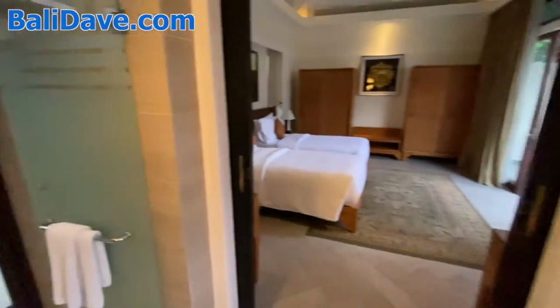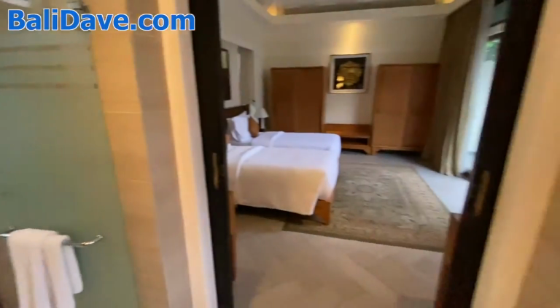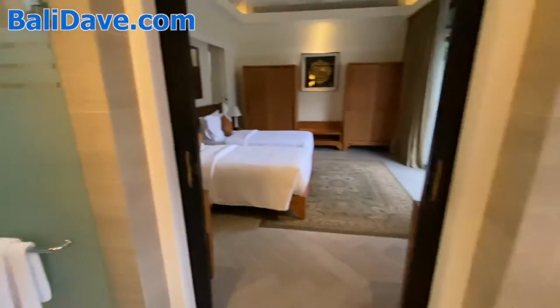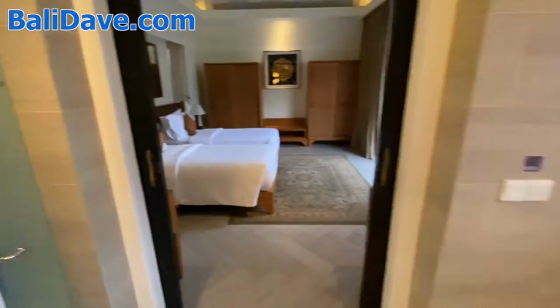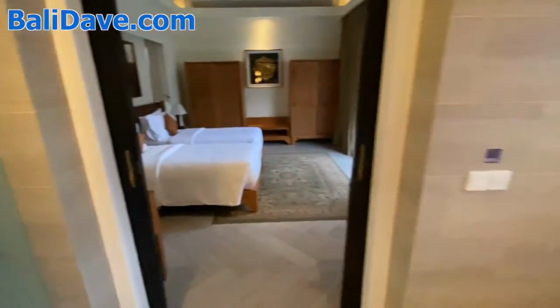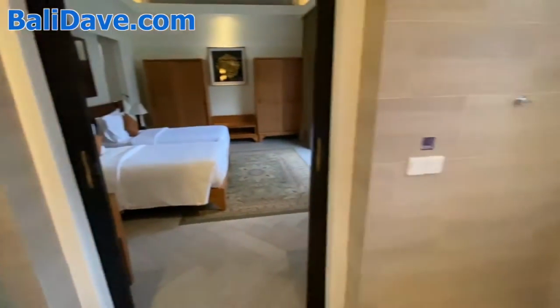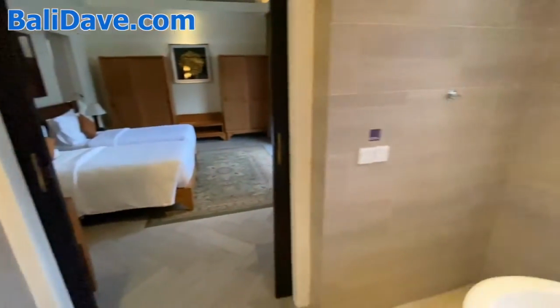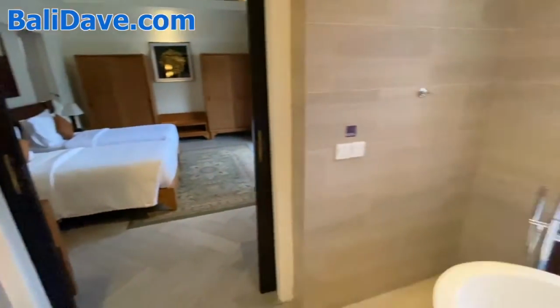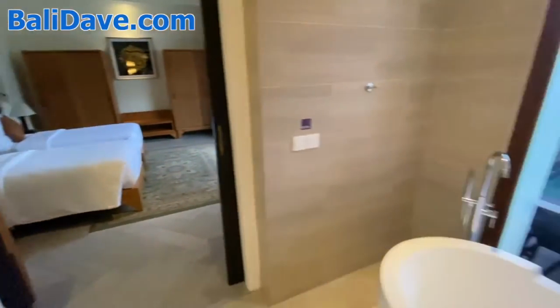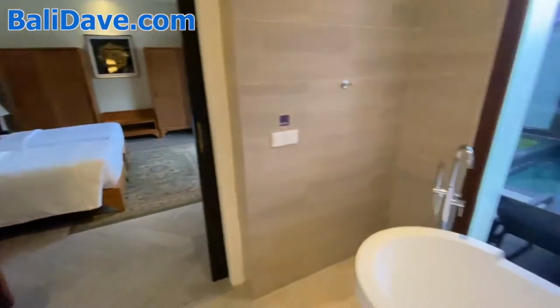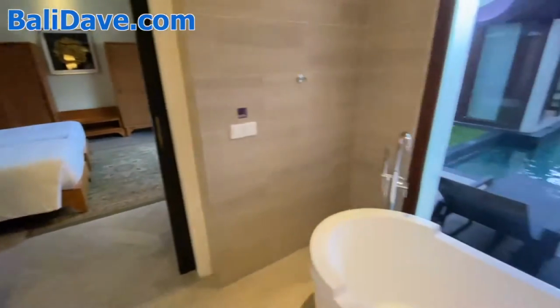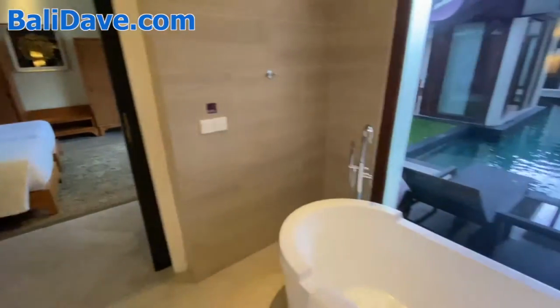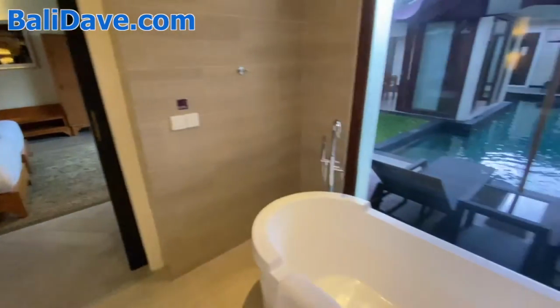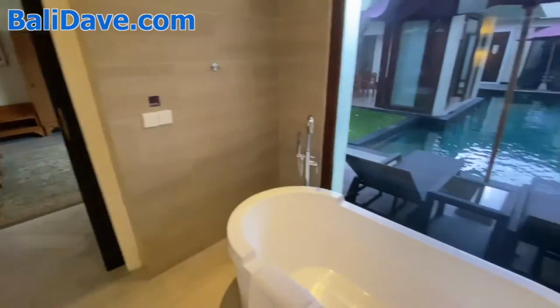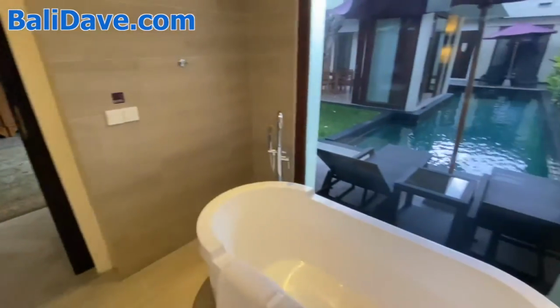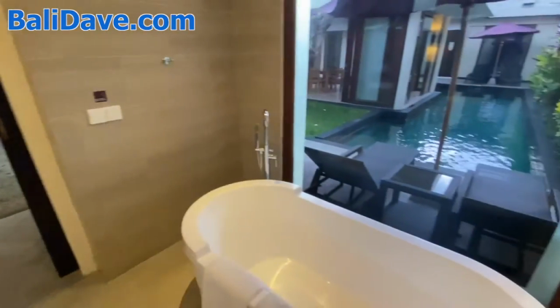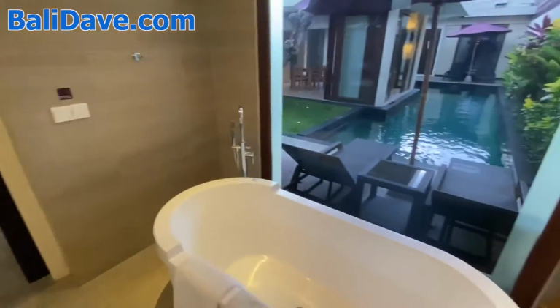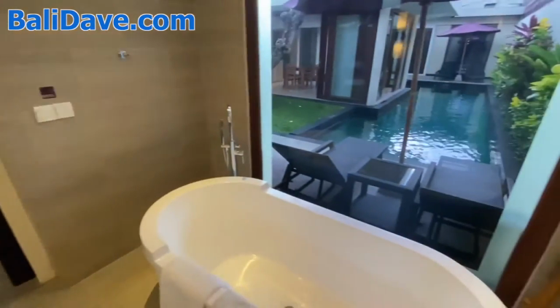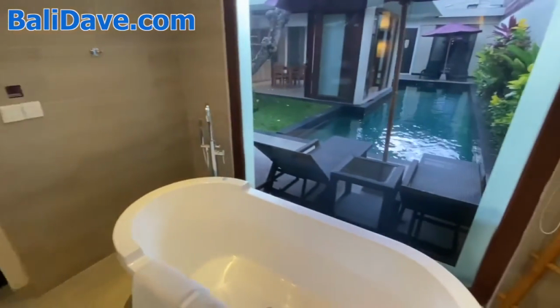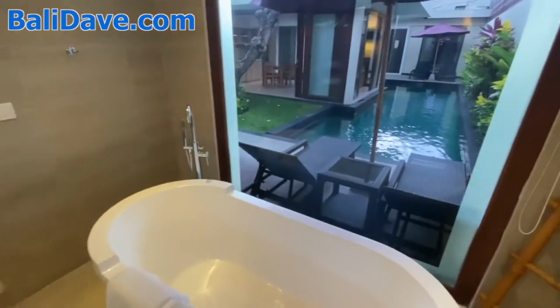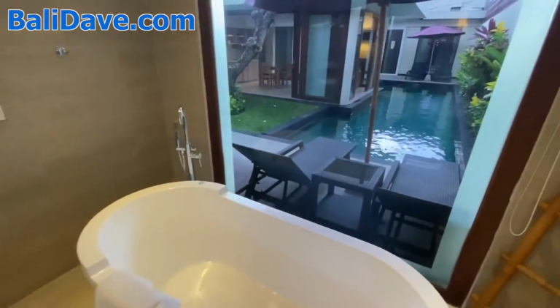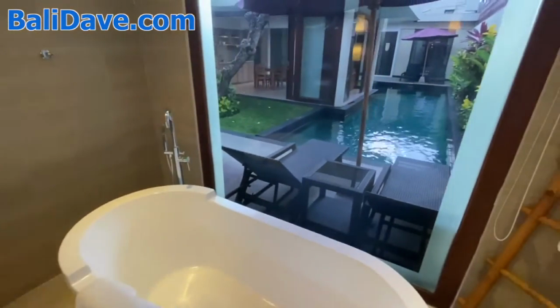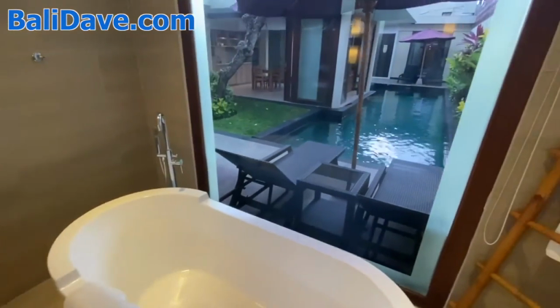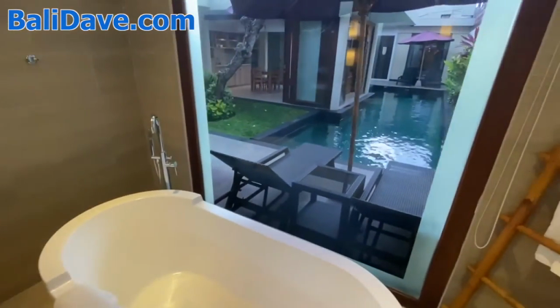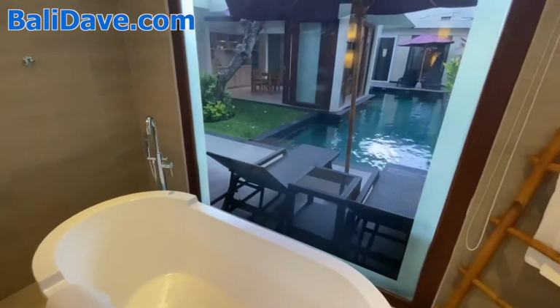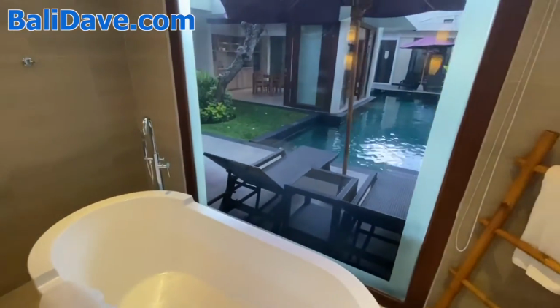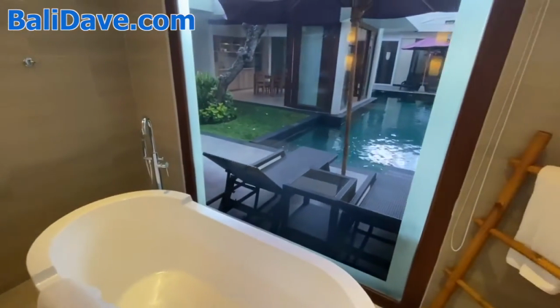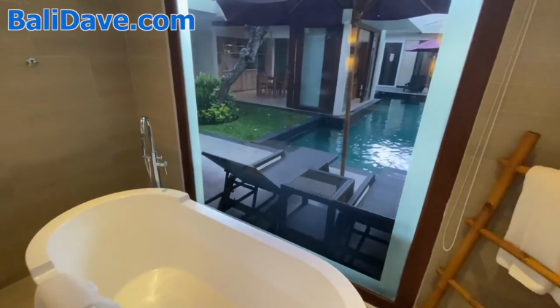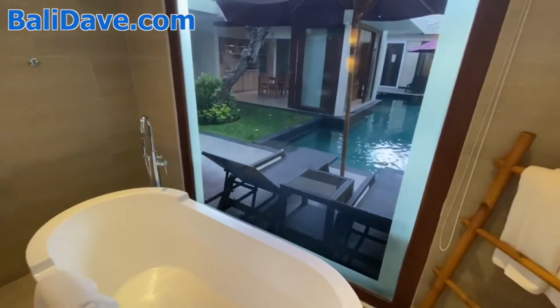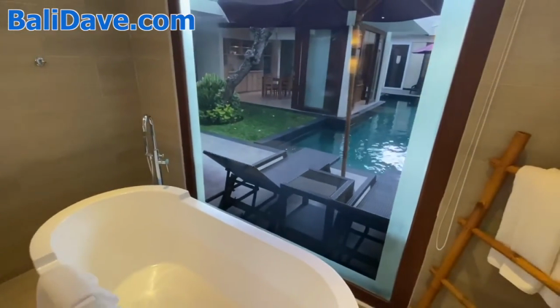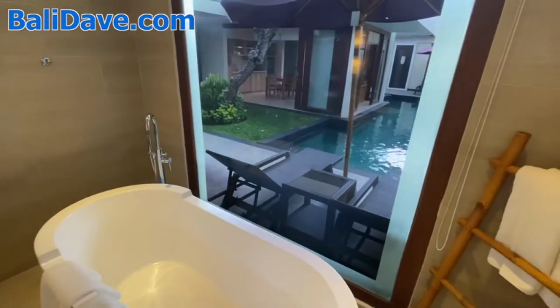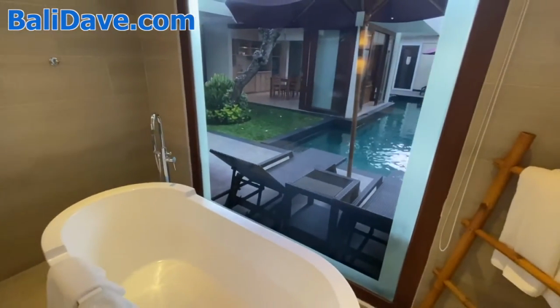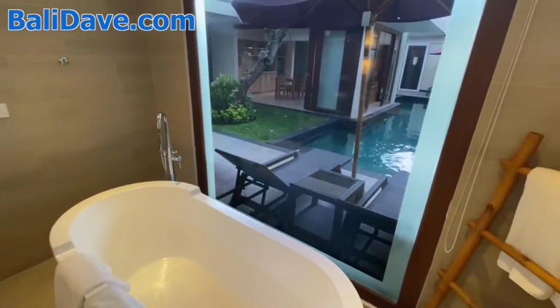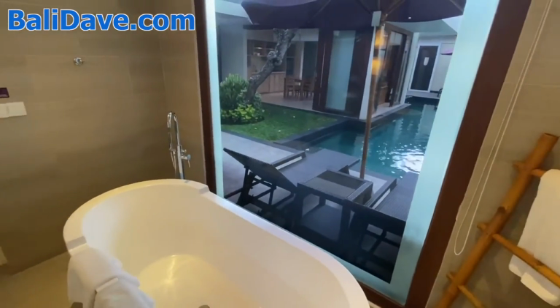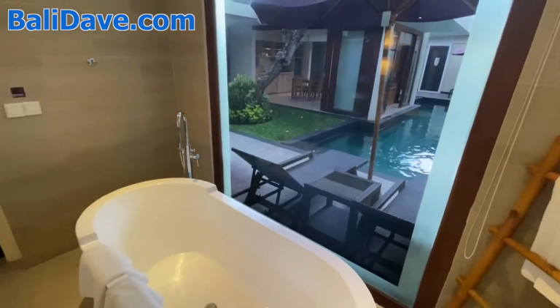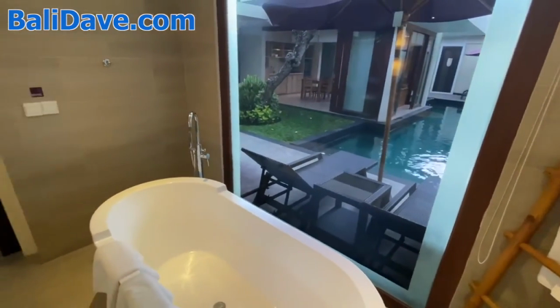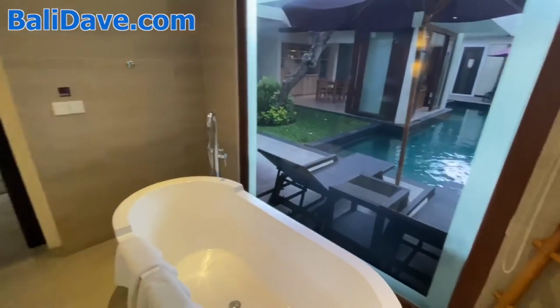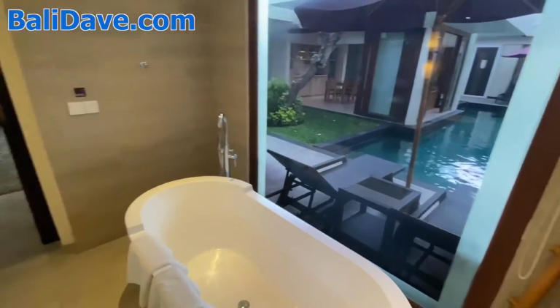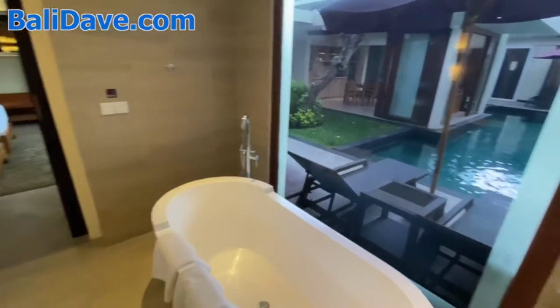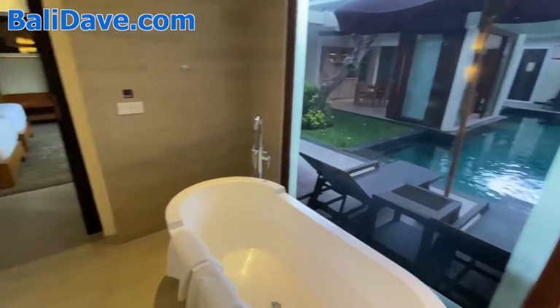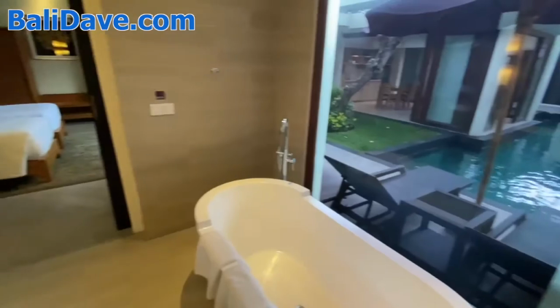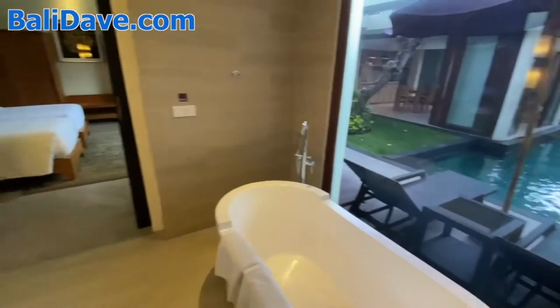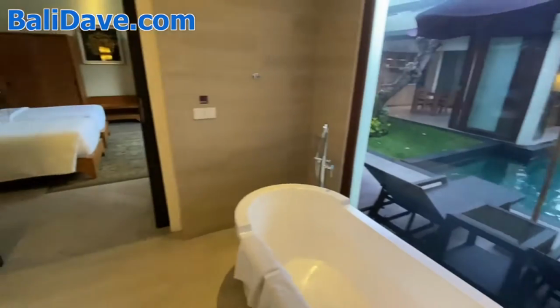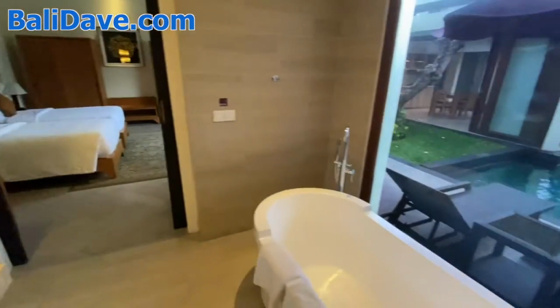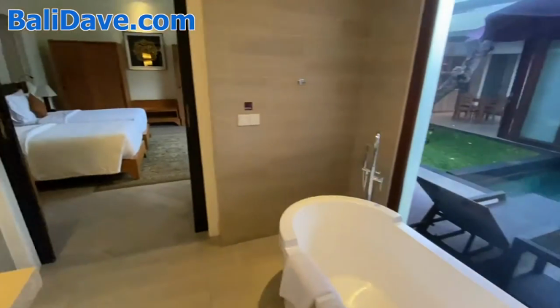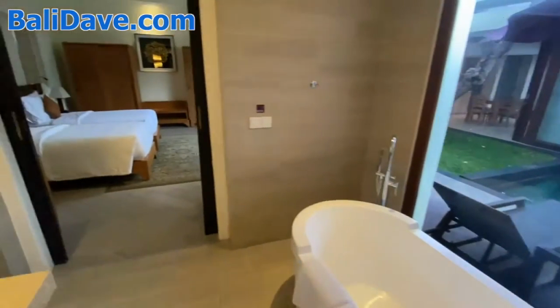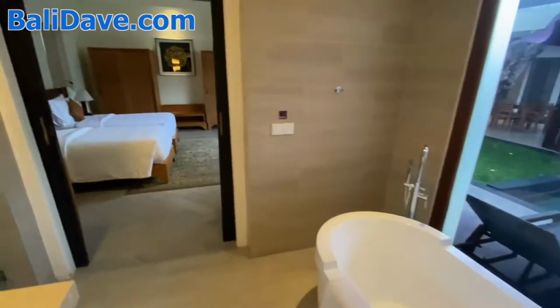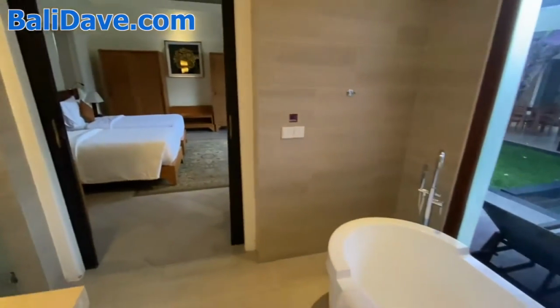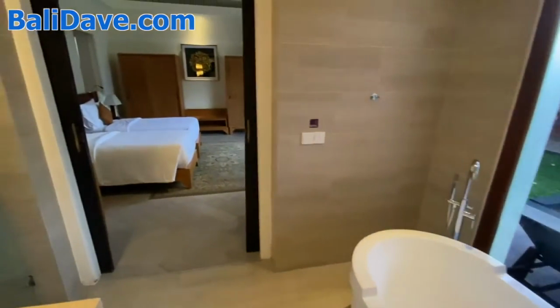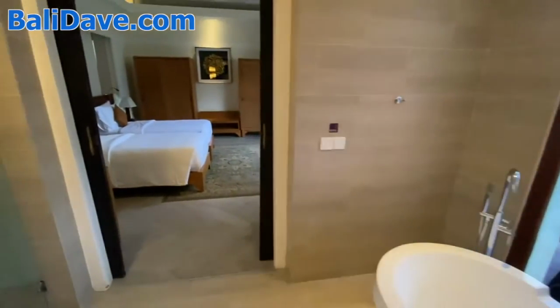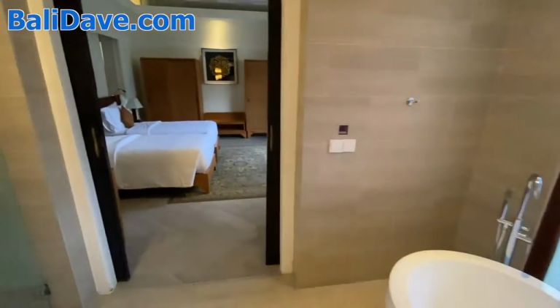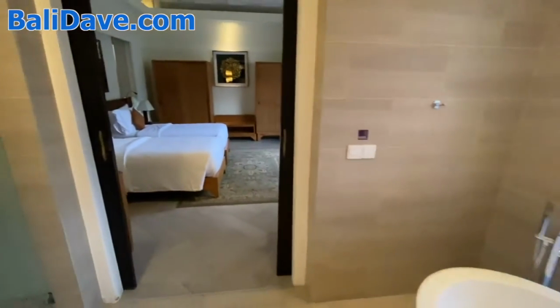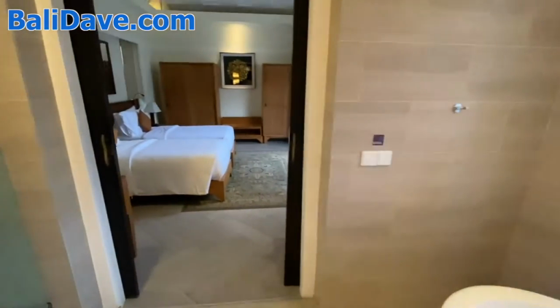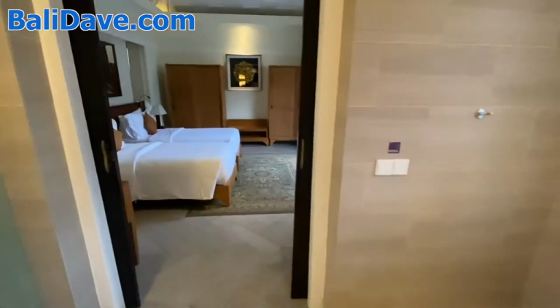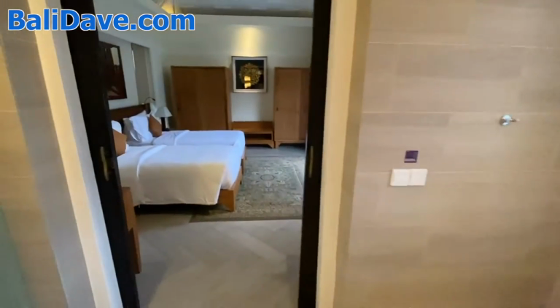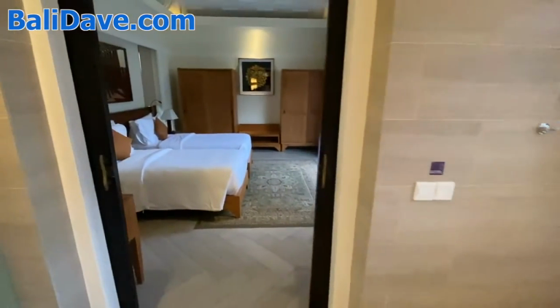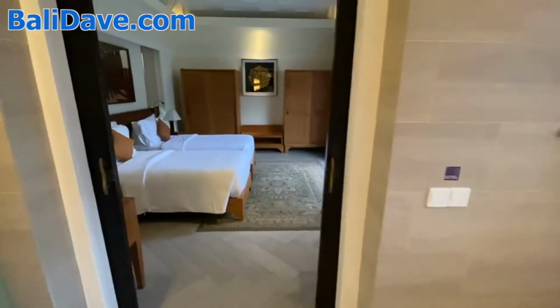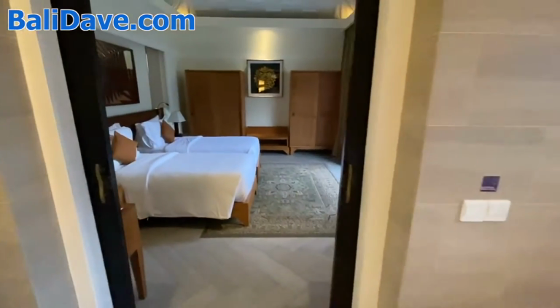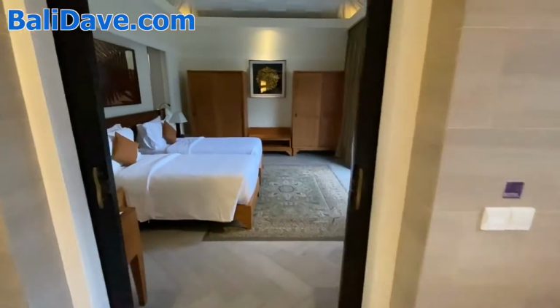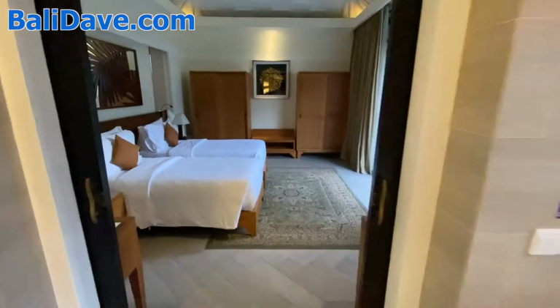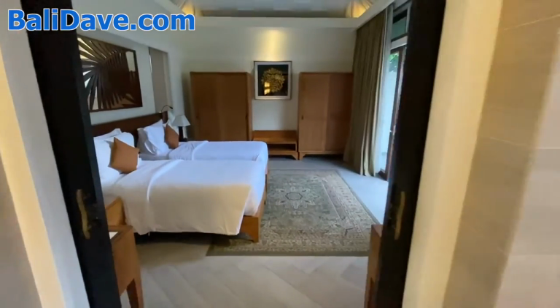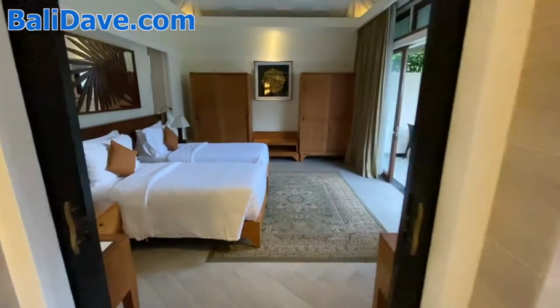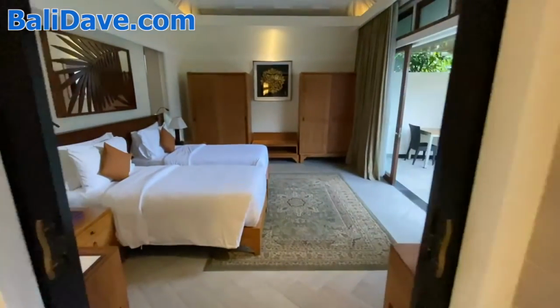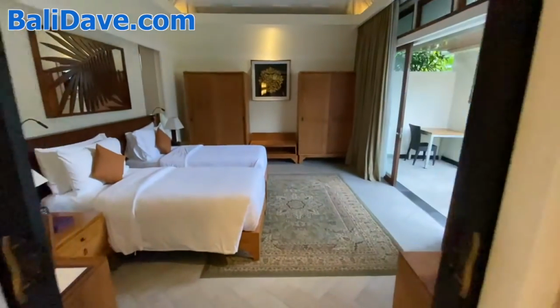Just a great space for families or friends traveling together. It's a beautiful space.